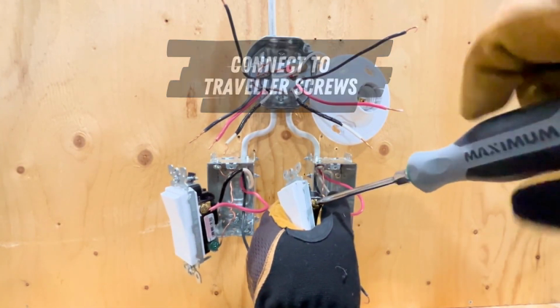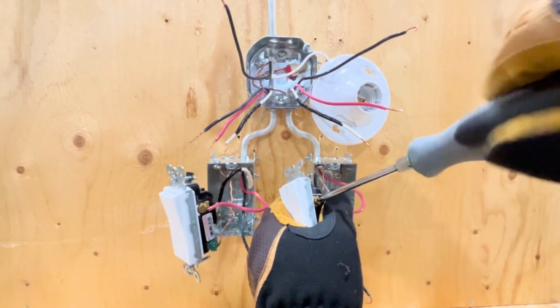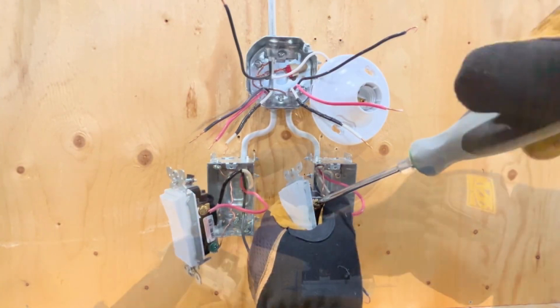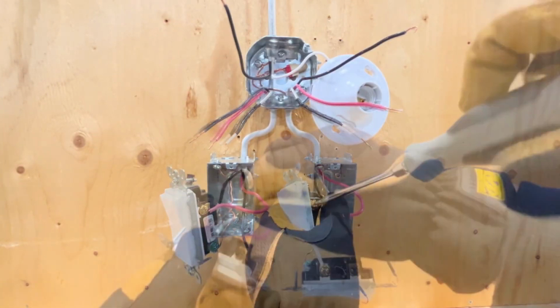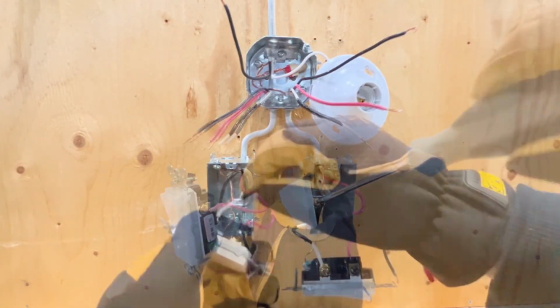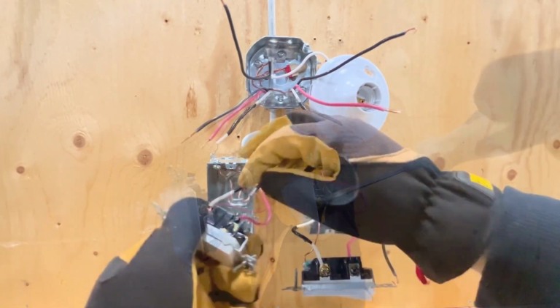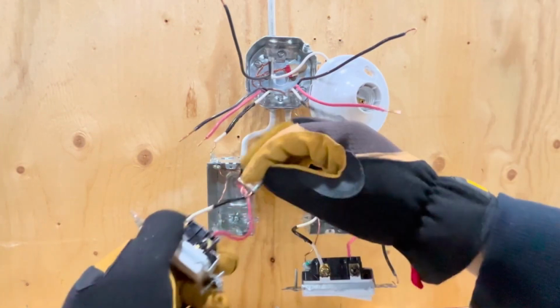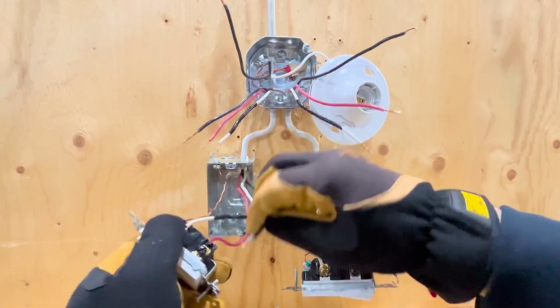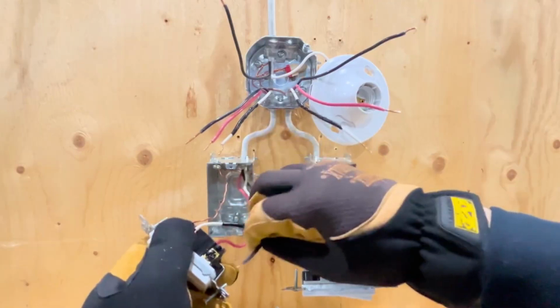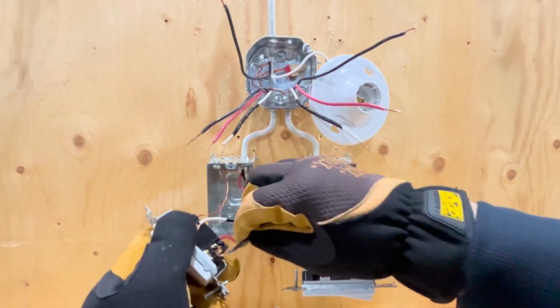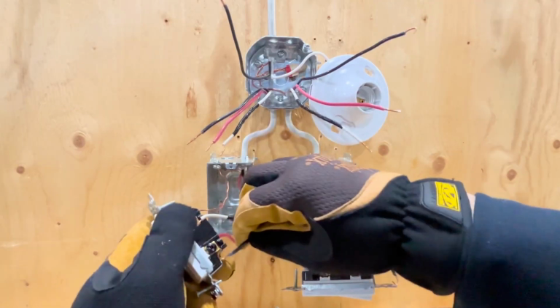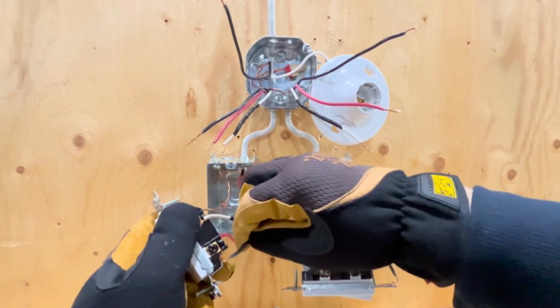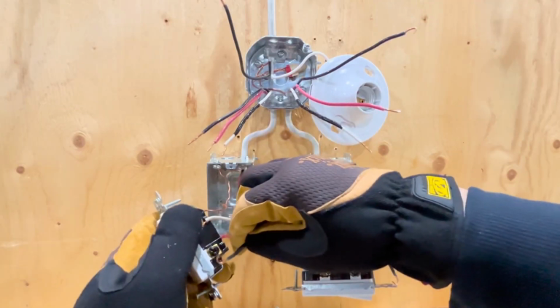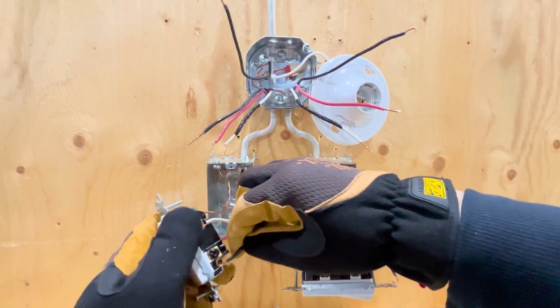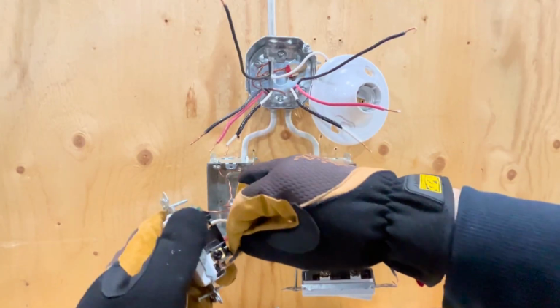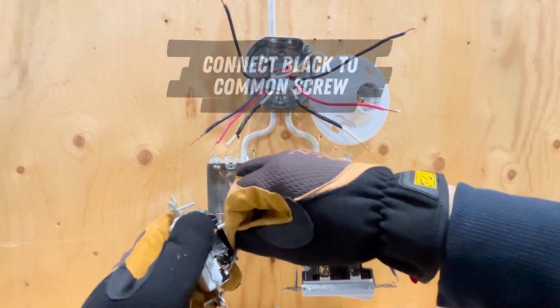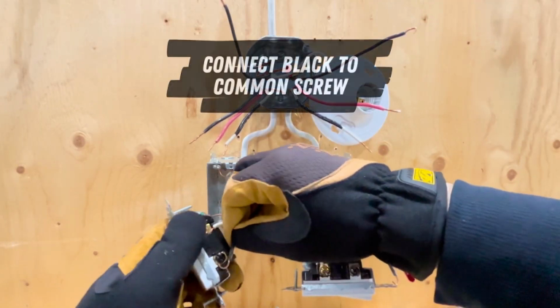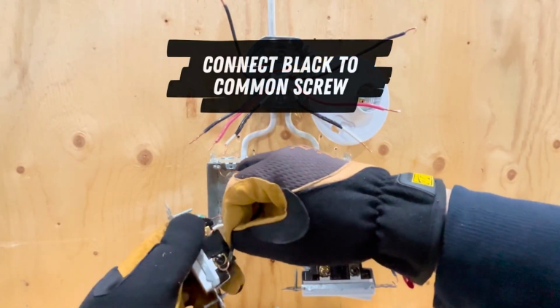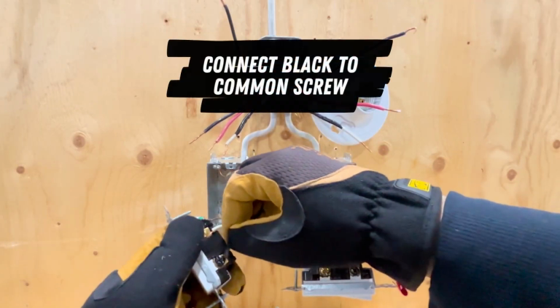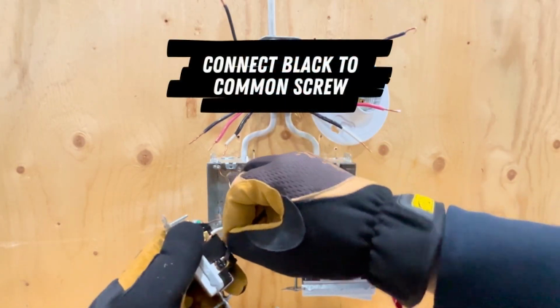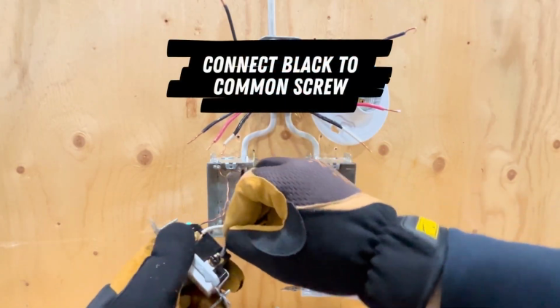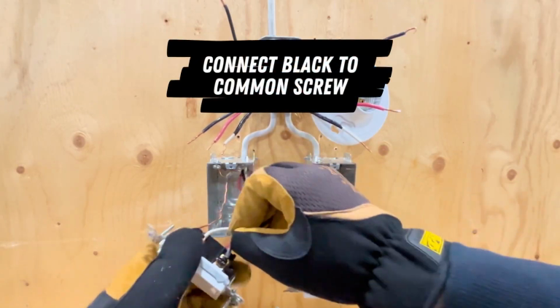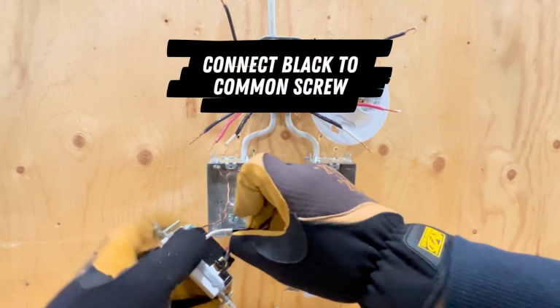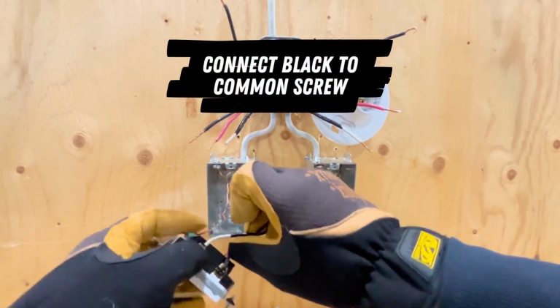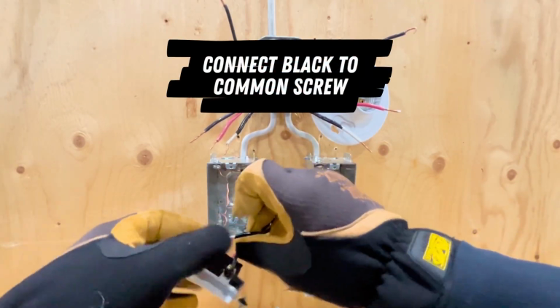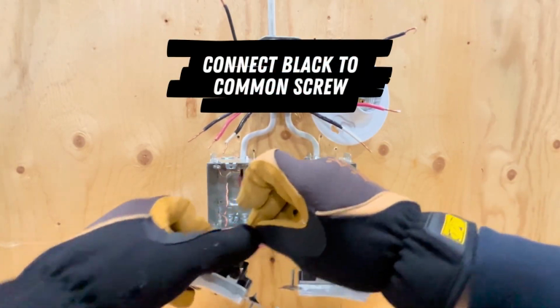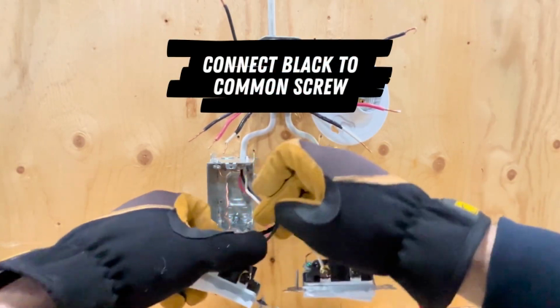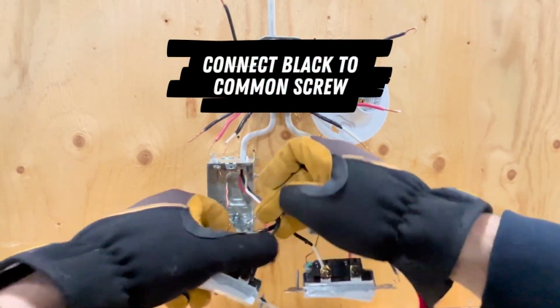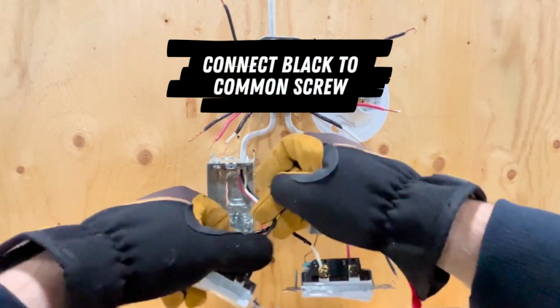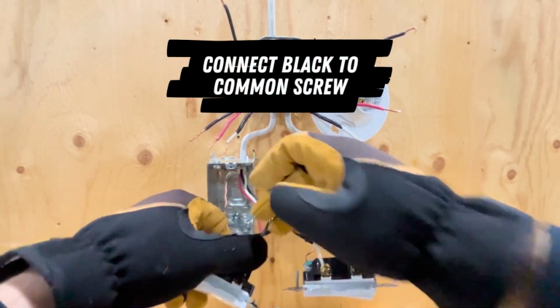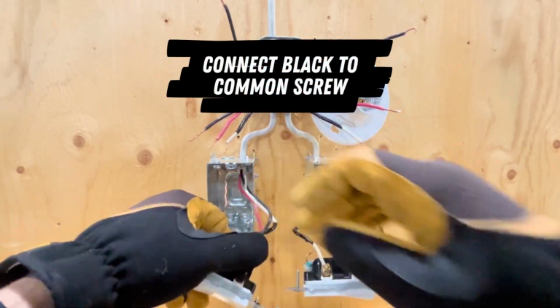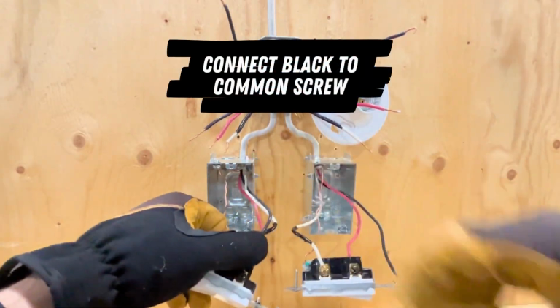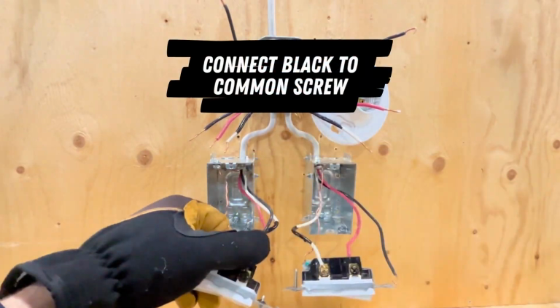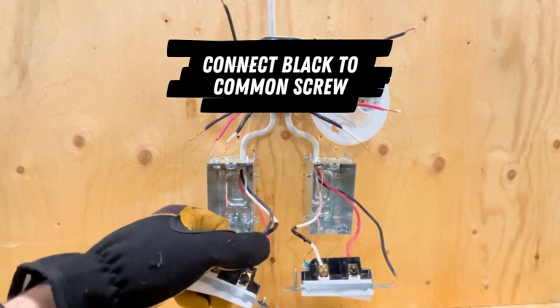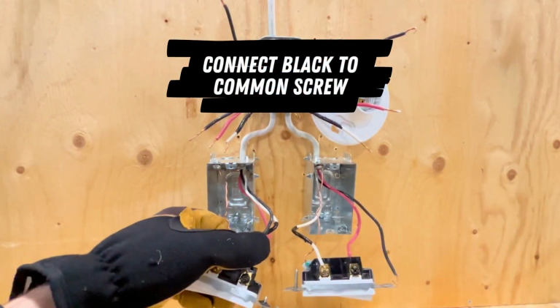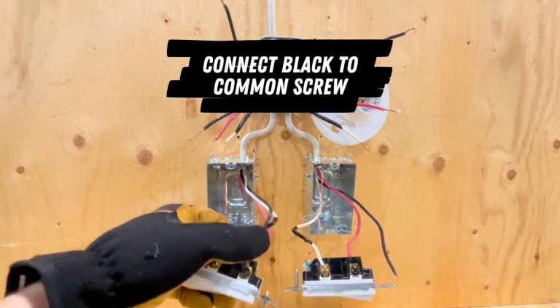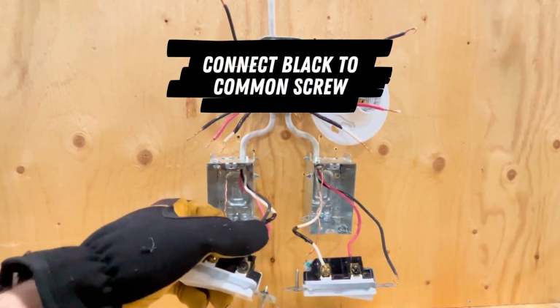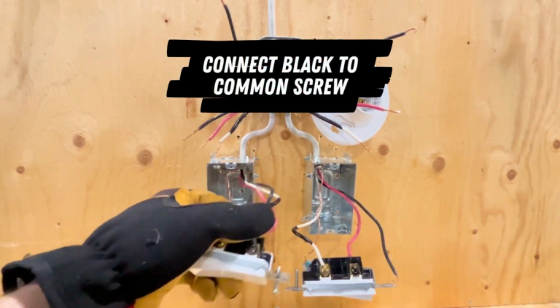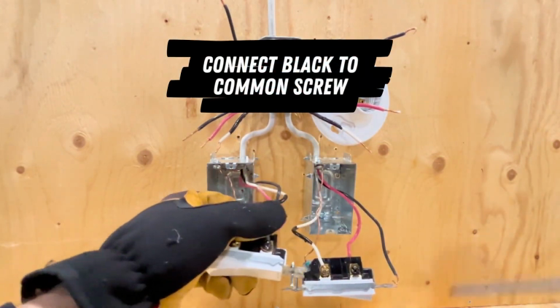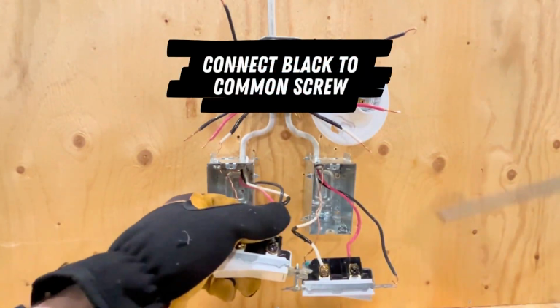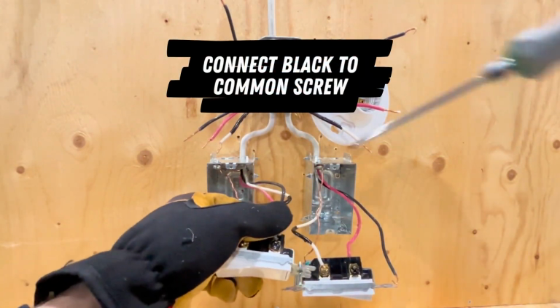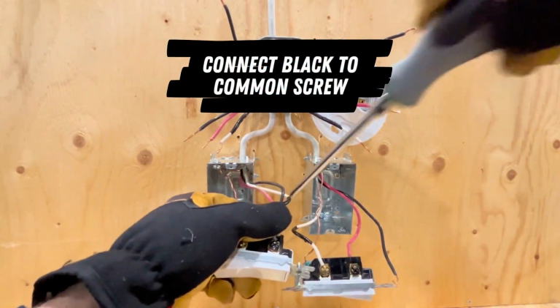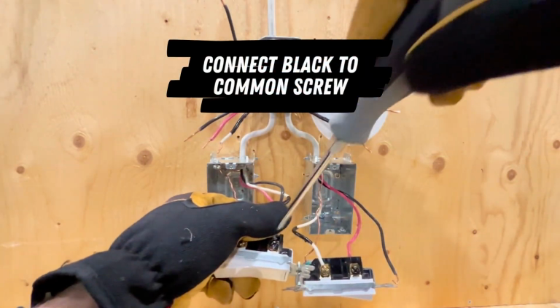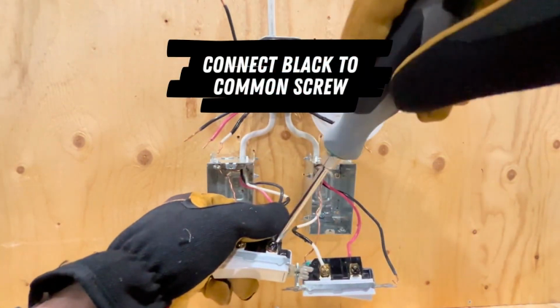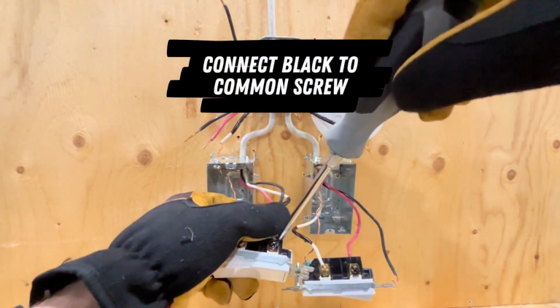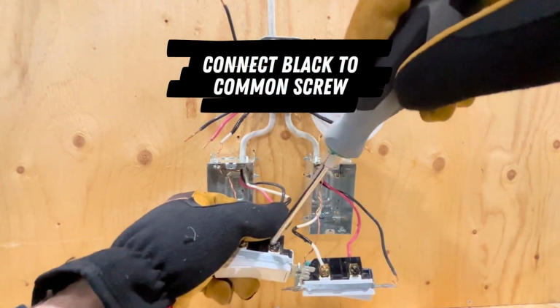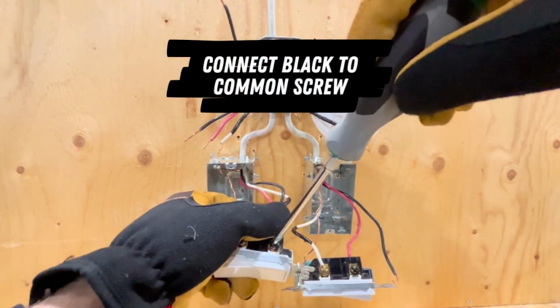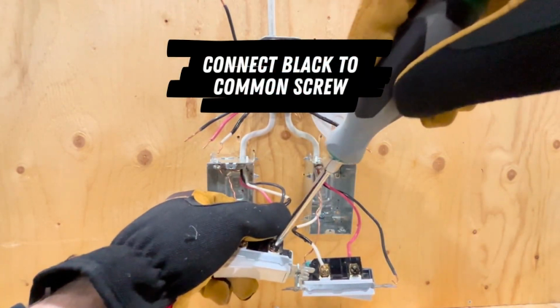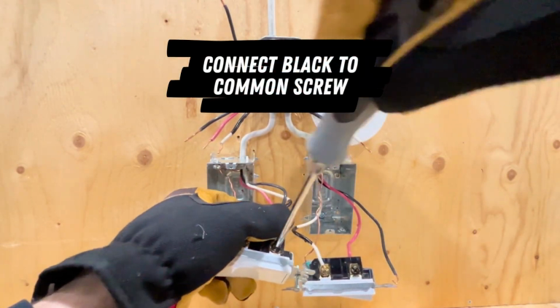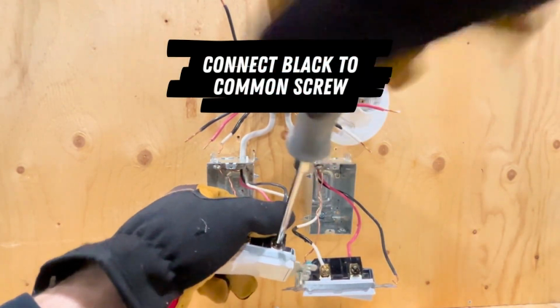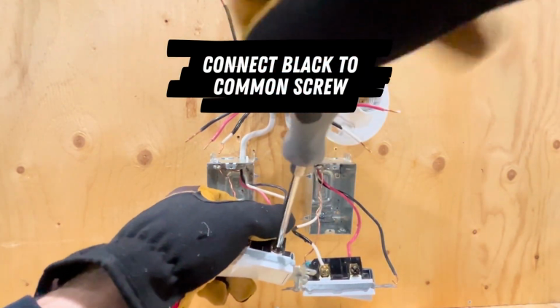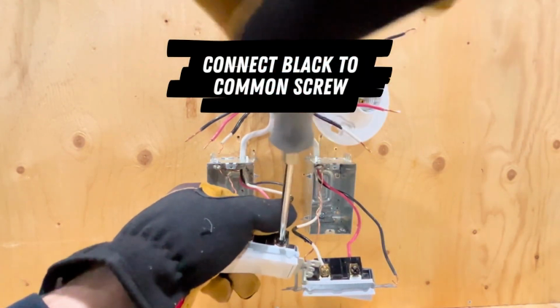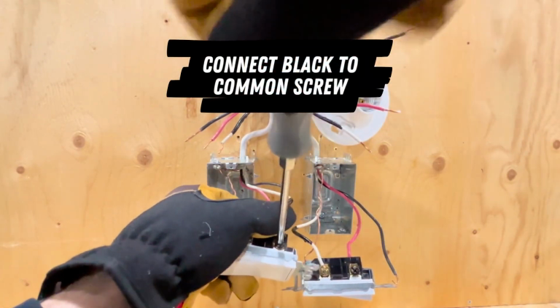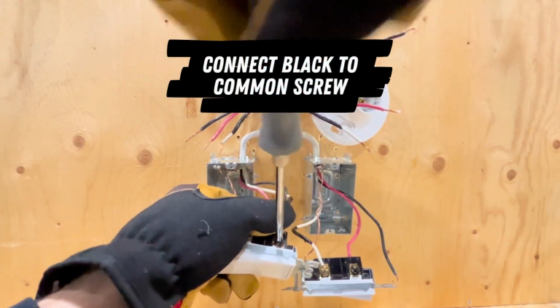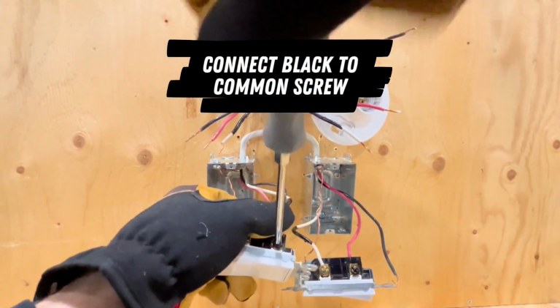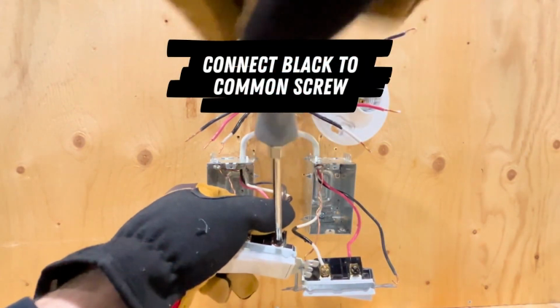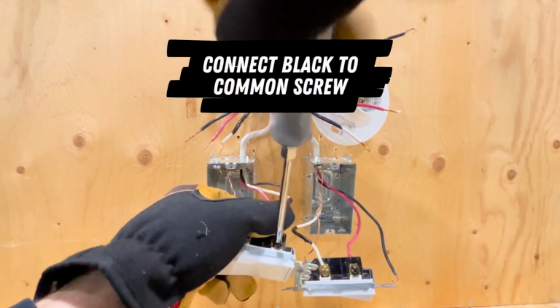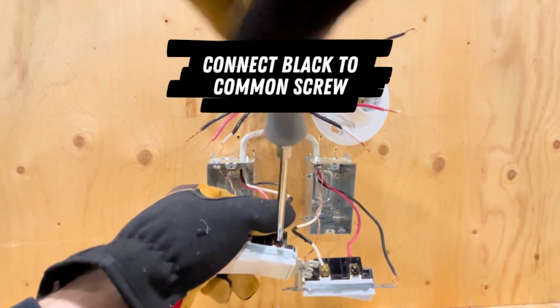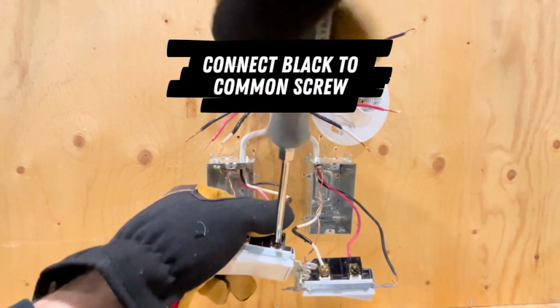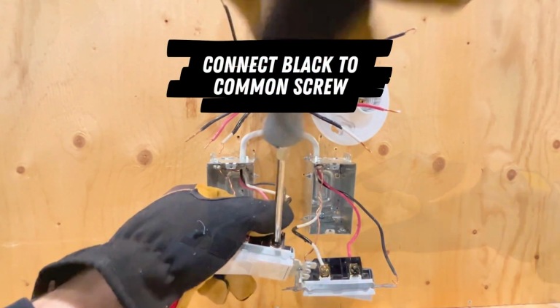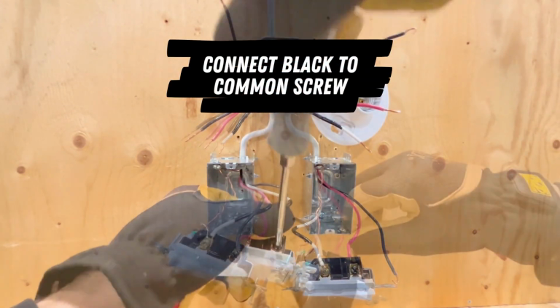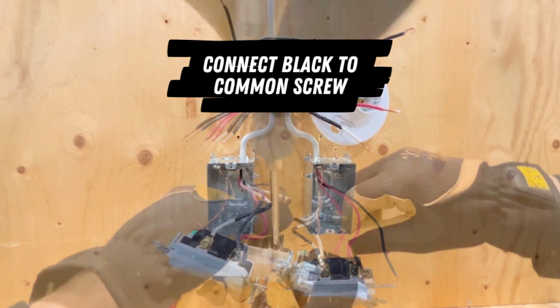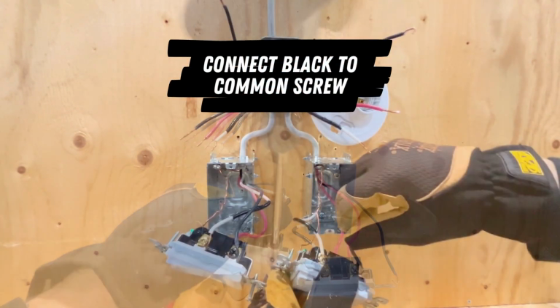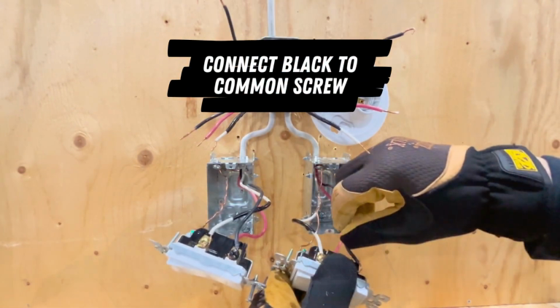Now that the traveler wires are connected, I'm going to connect the black wire from each three-wire cable to the black common screw.